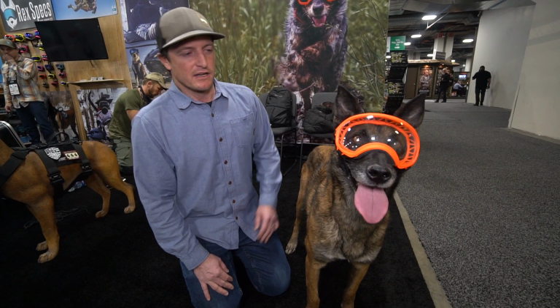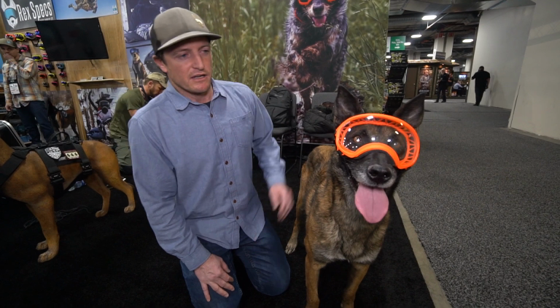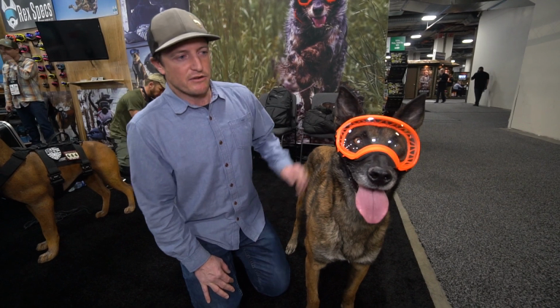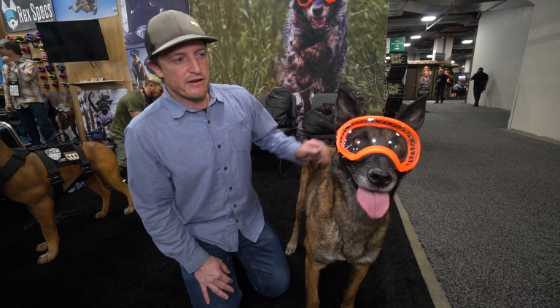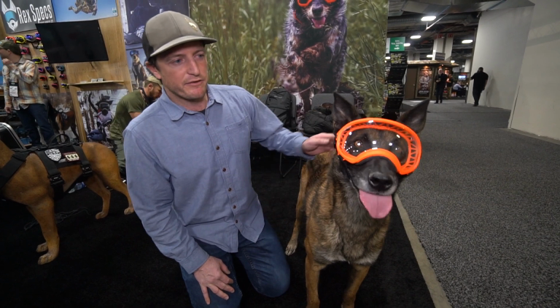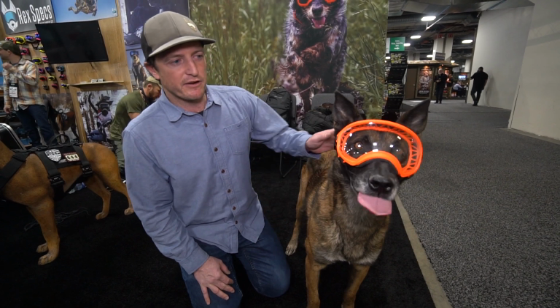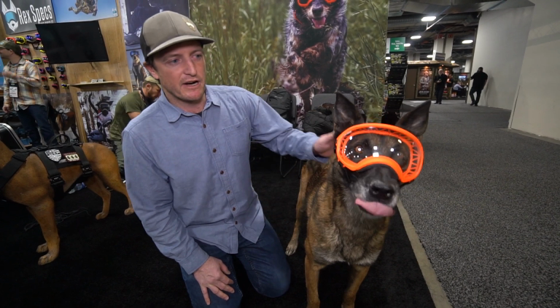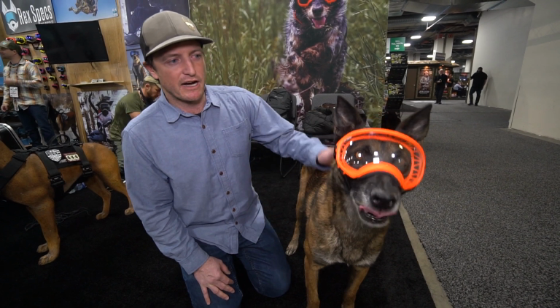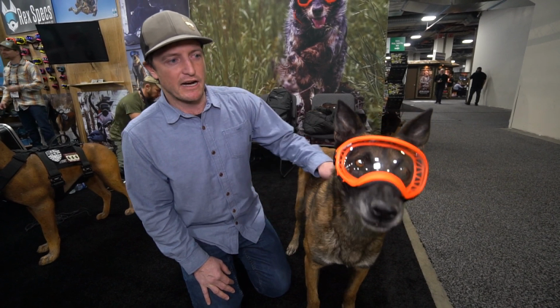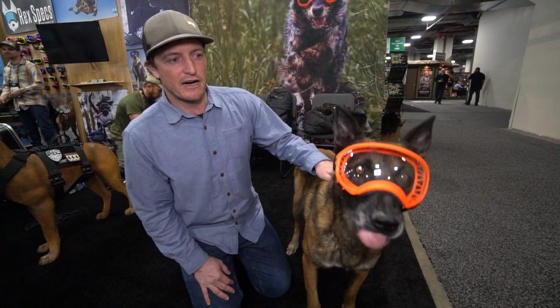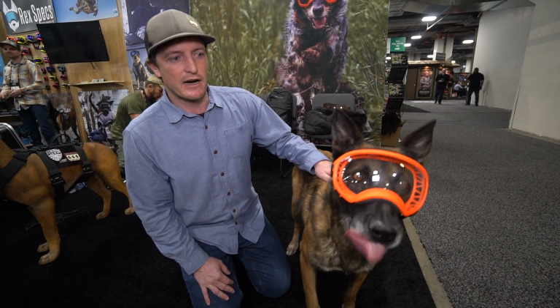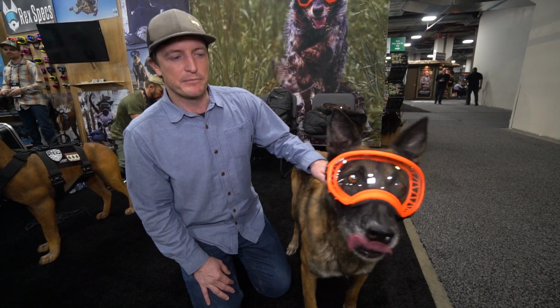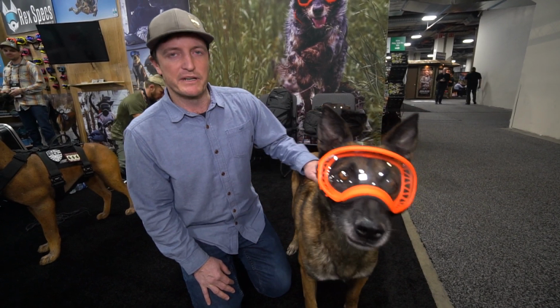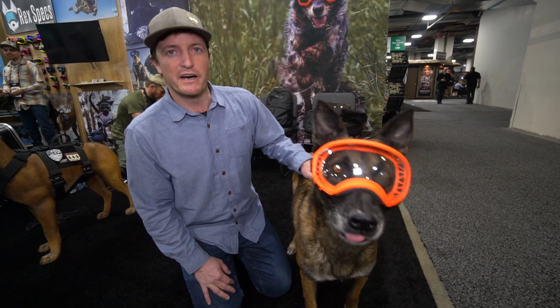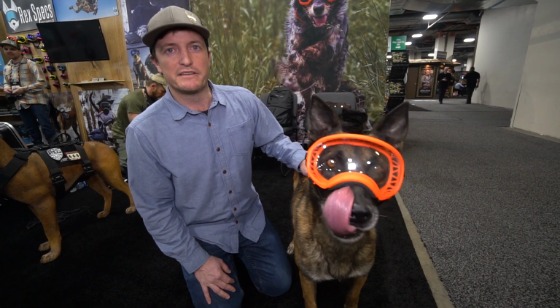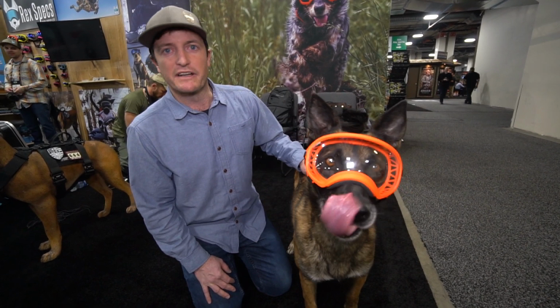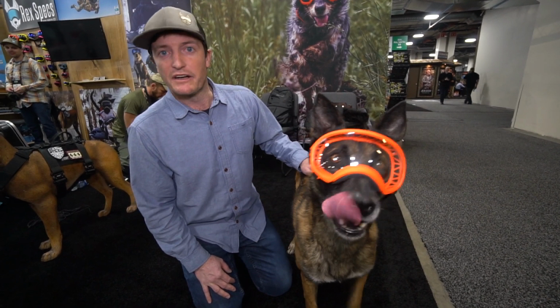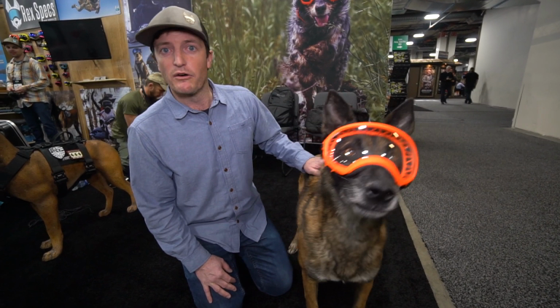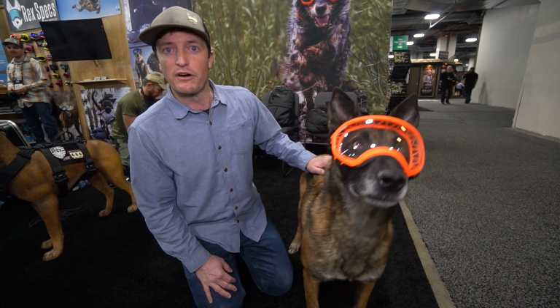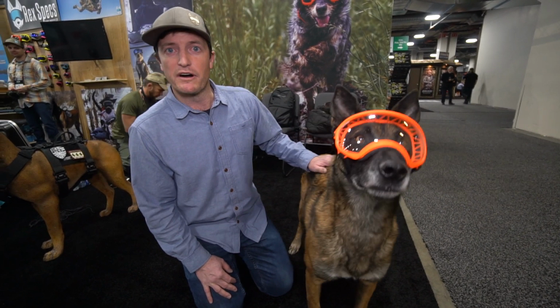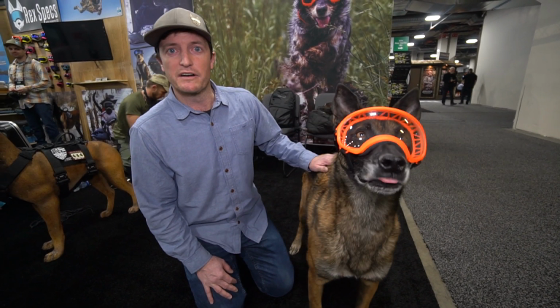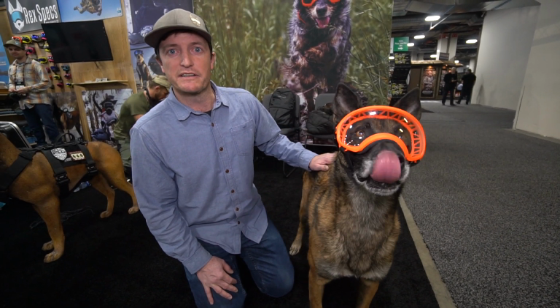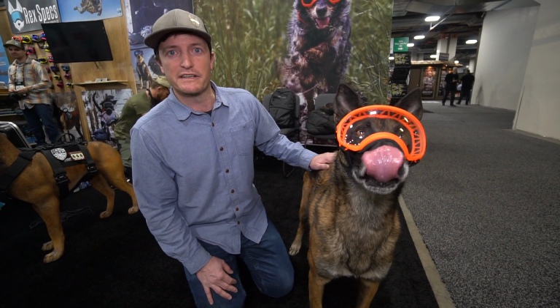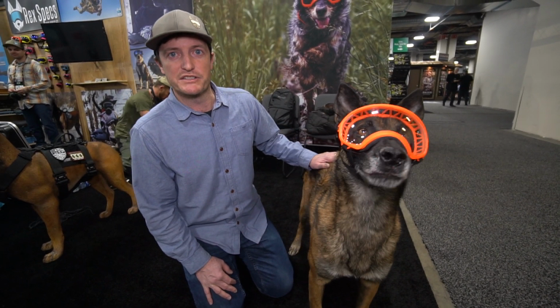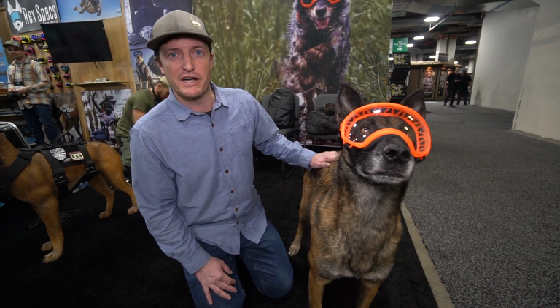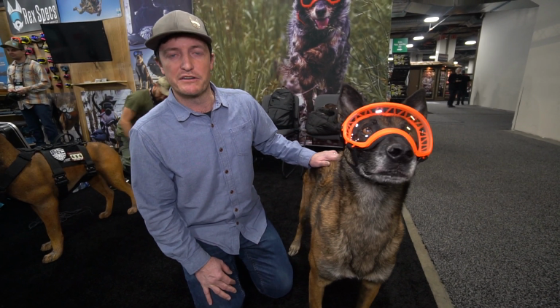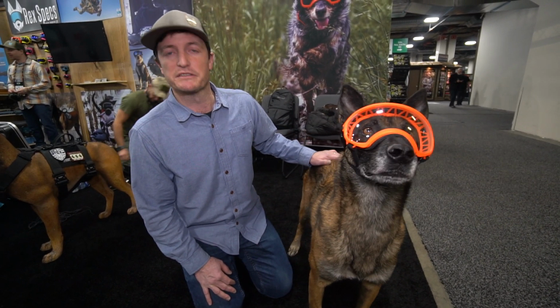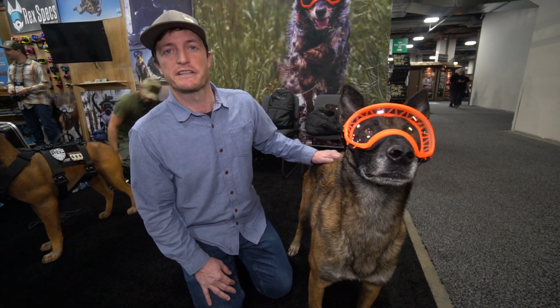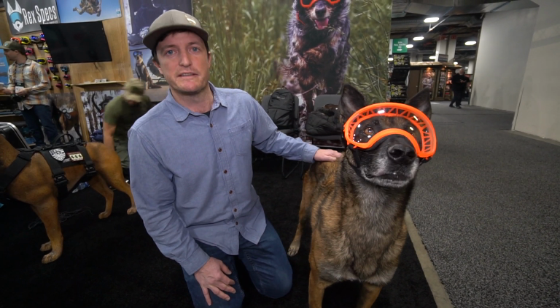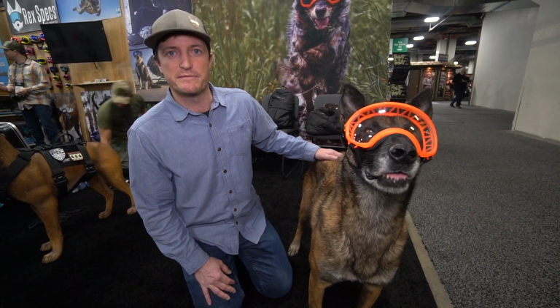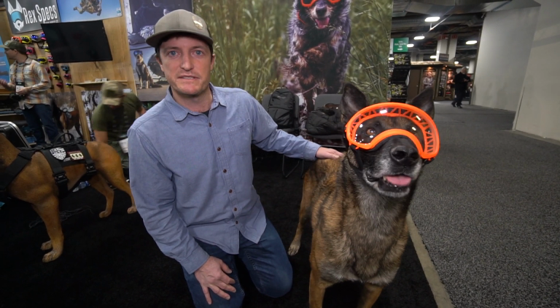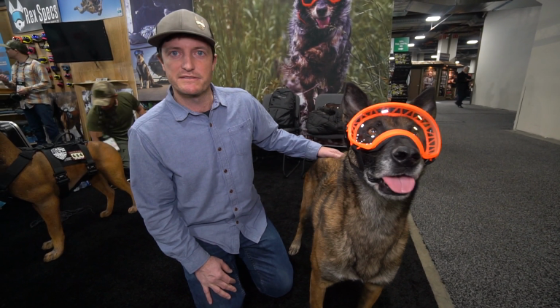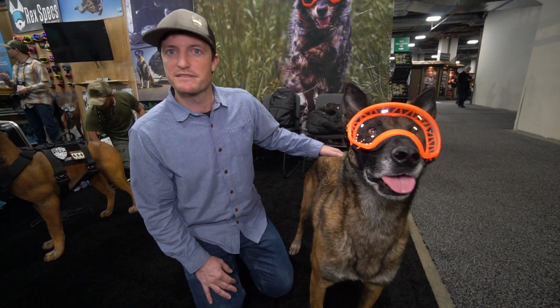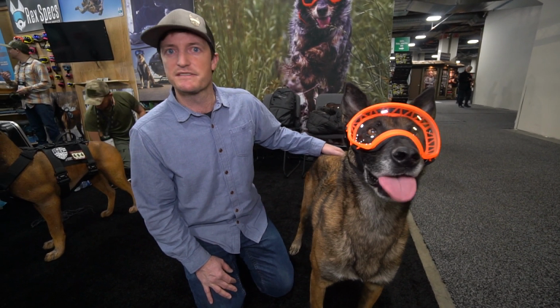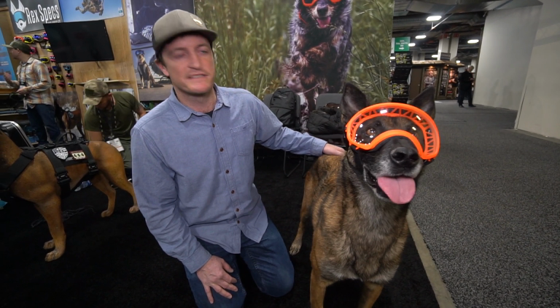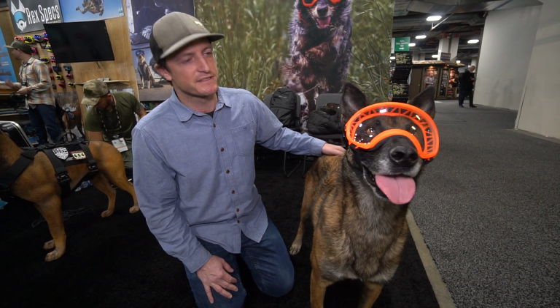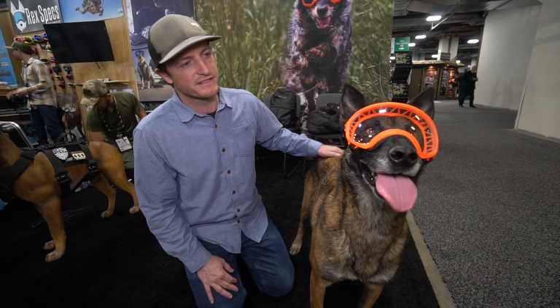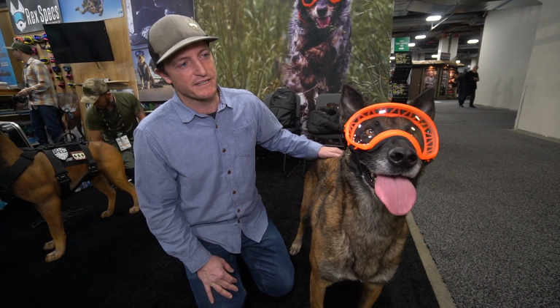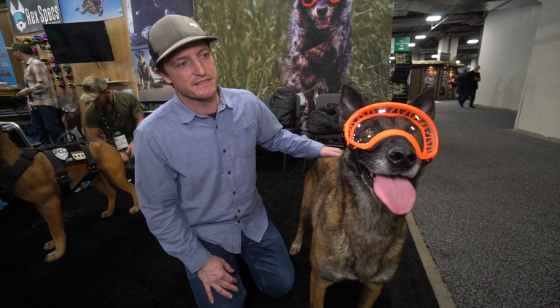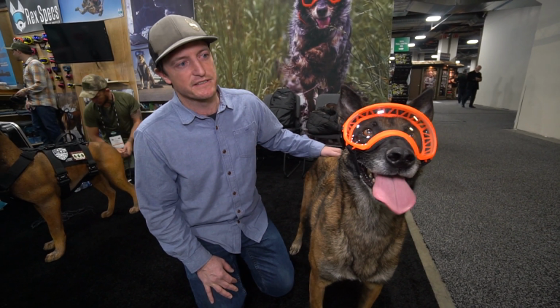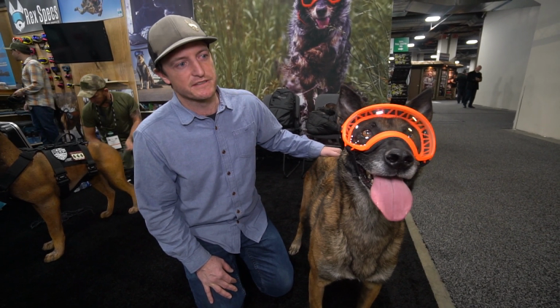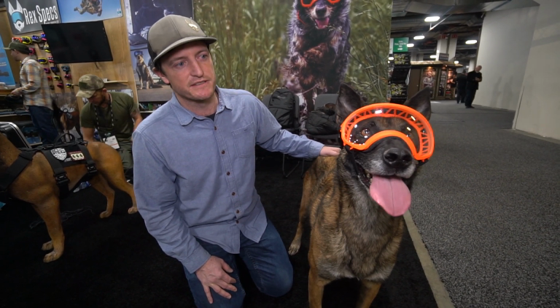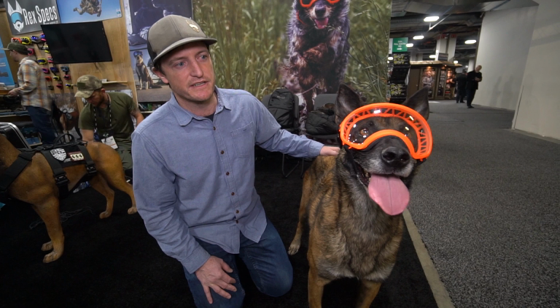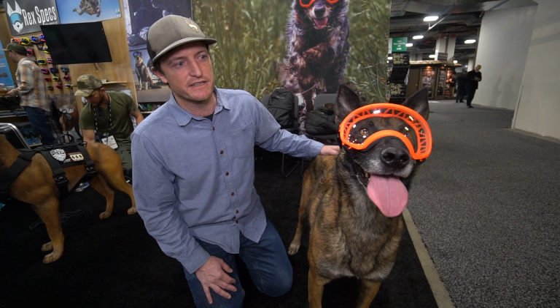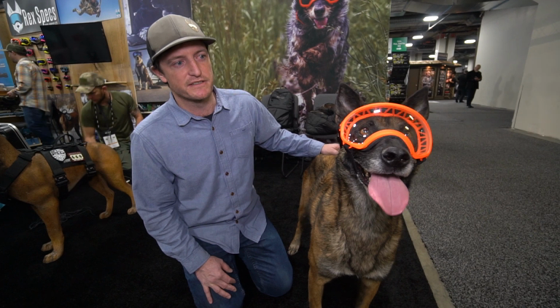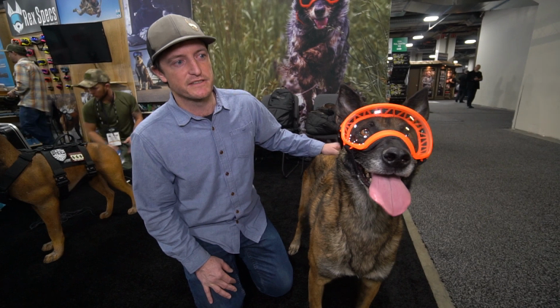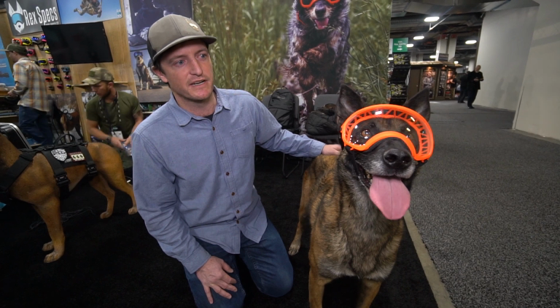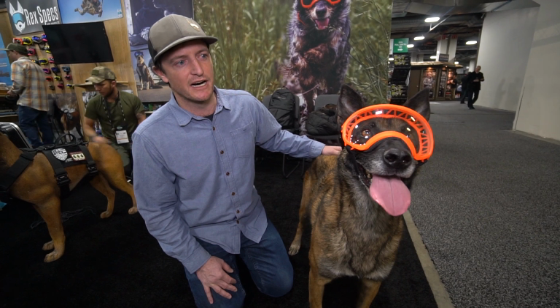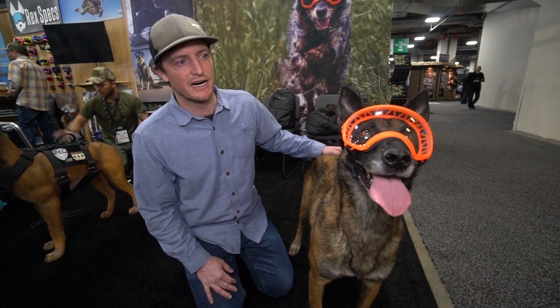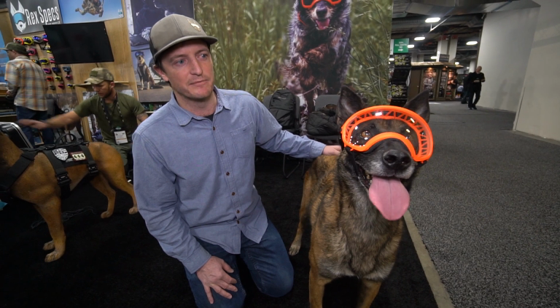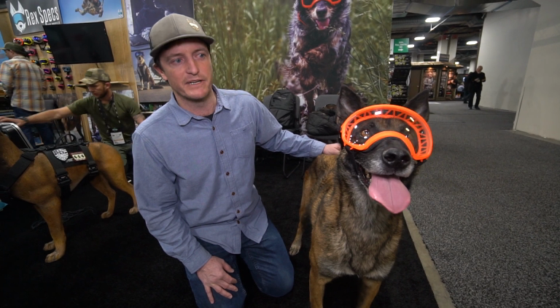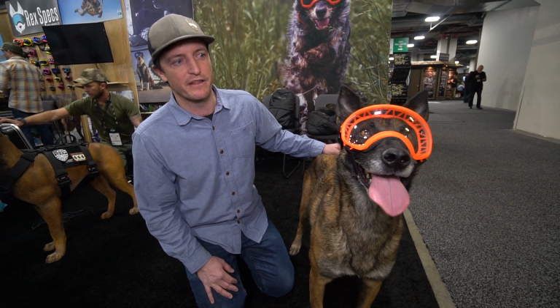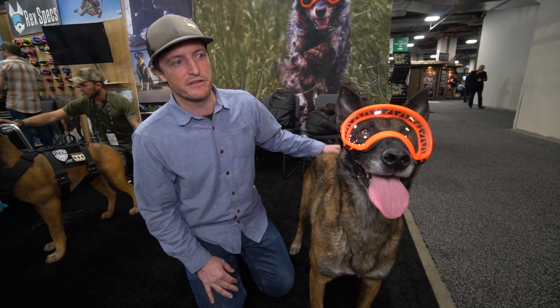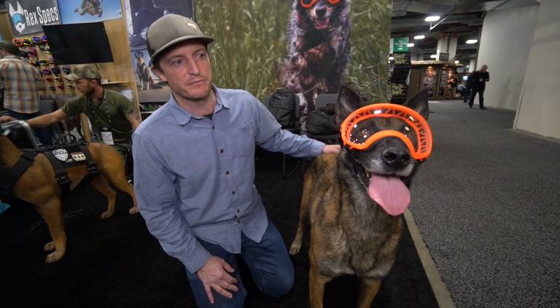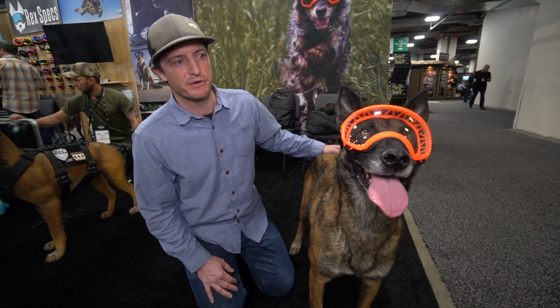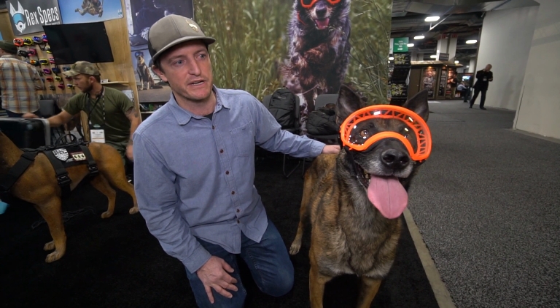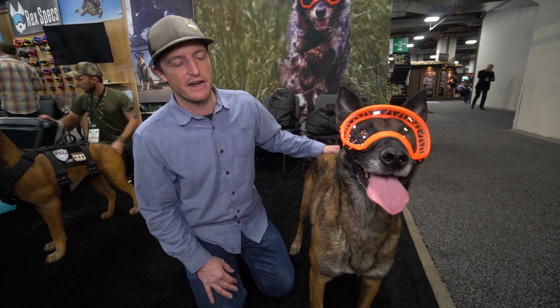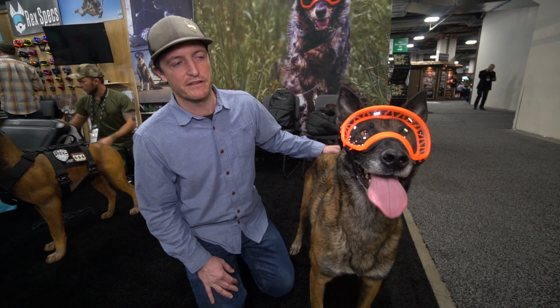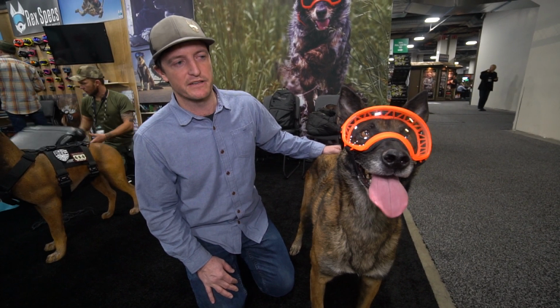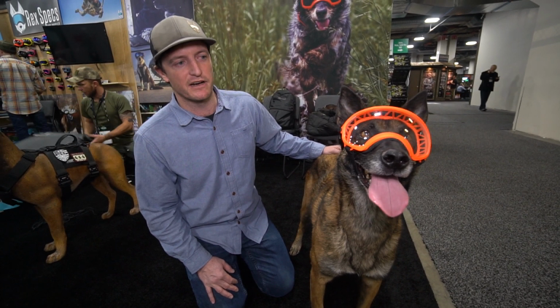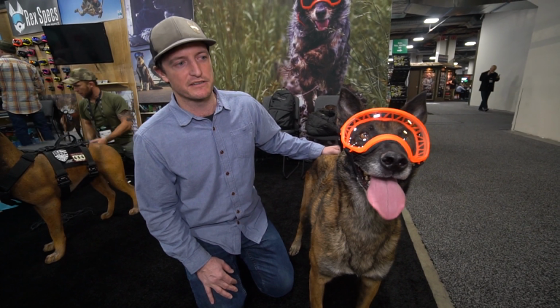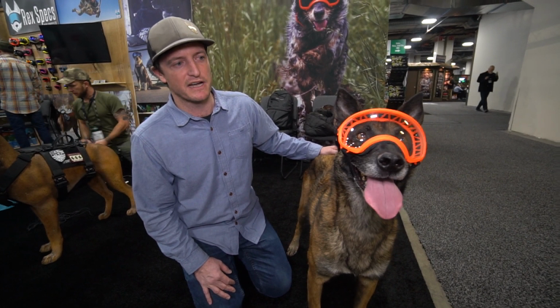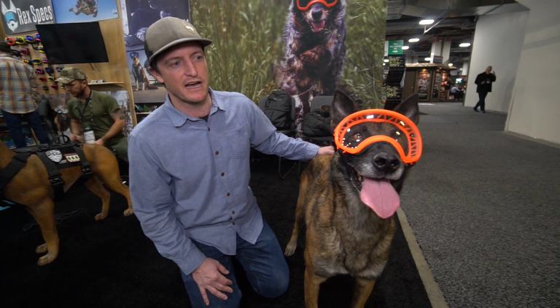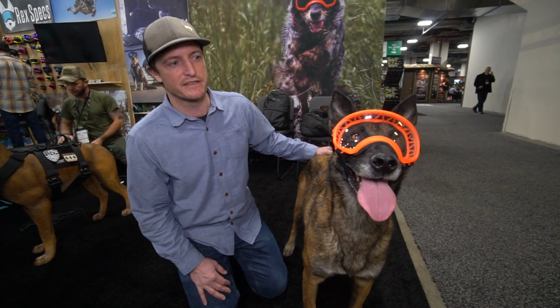Great for upland hunting or hunting in general to keep sticks, seeds, and other debris out of the dog's eyes.